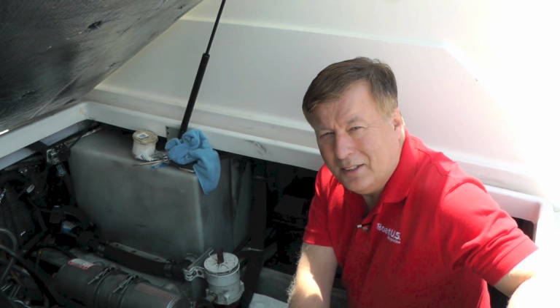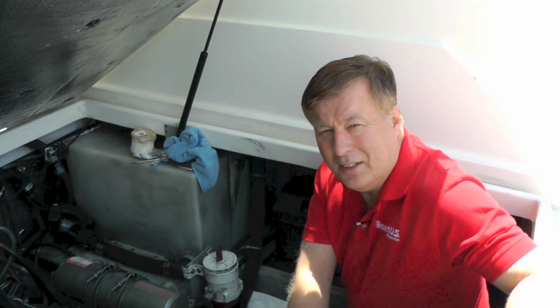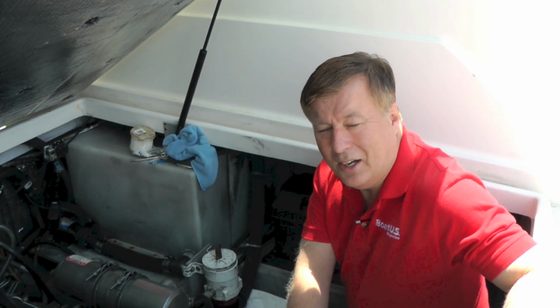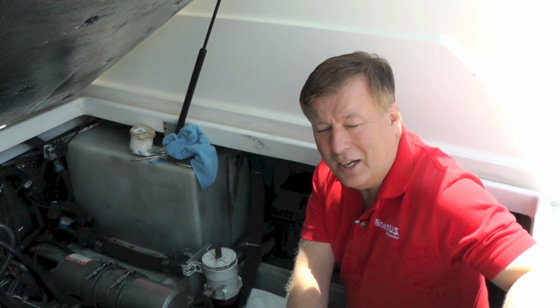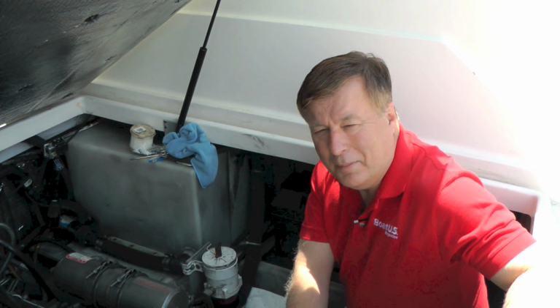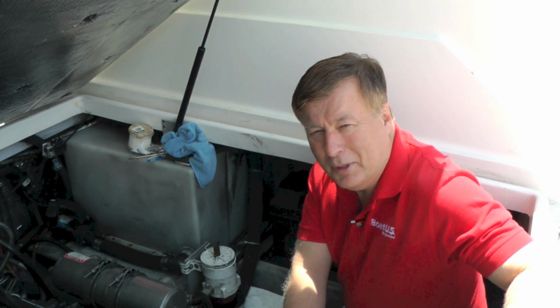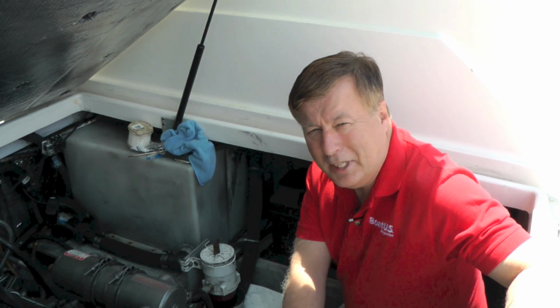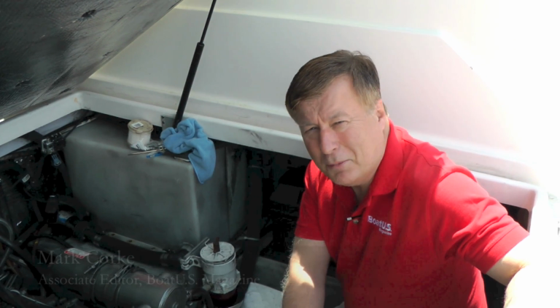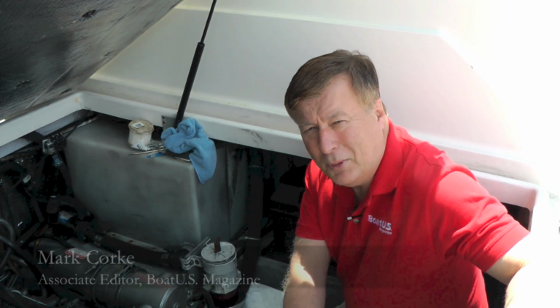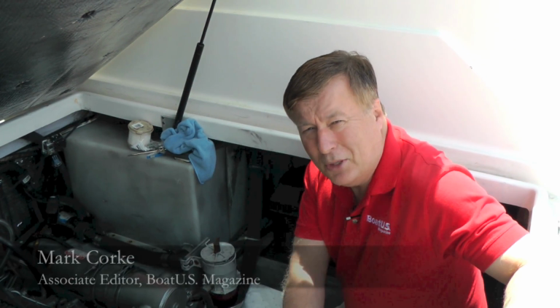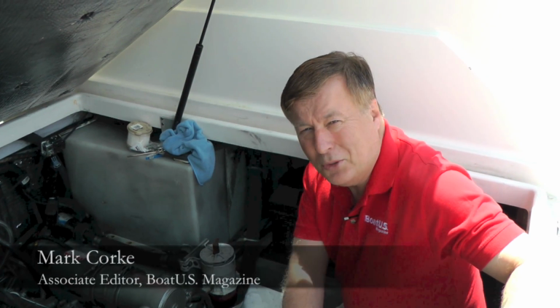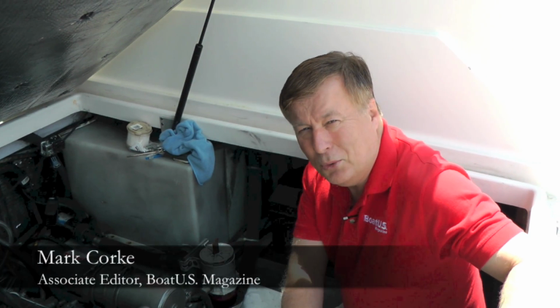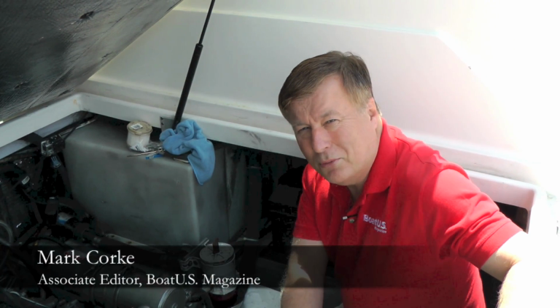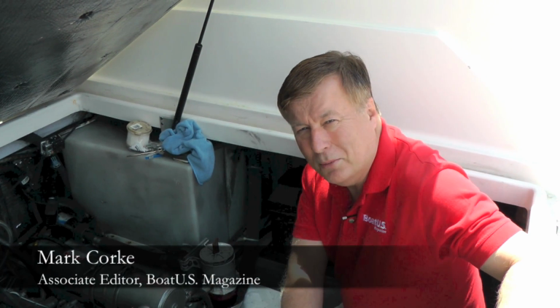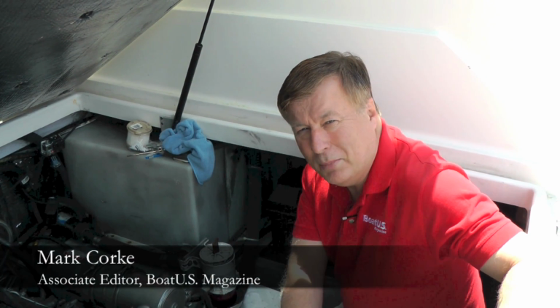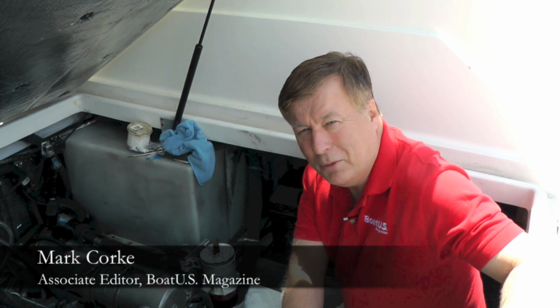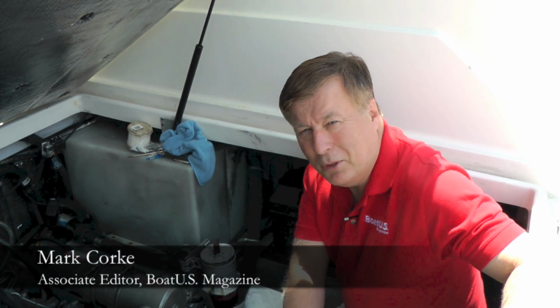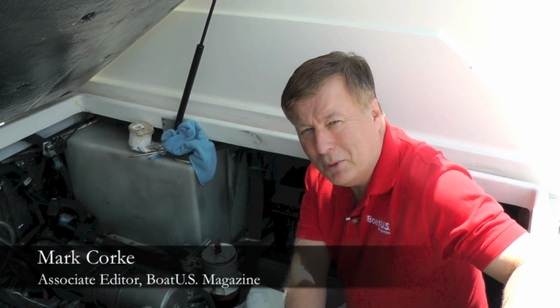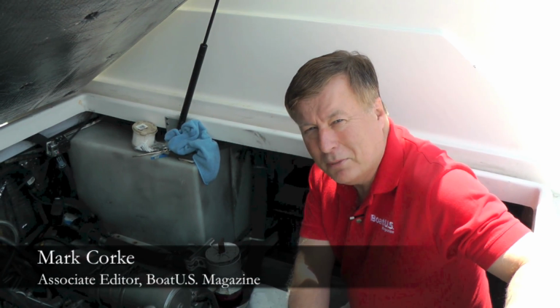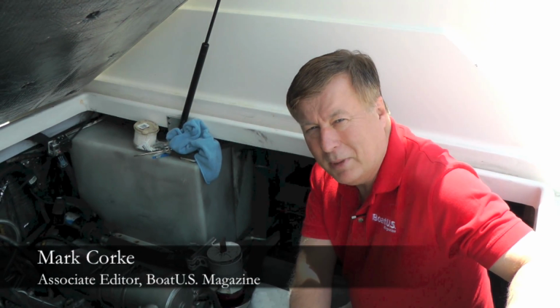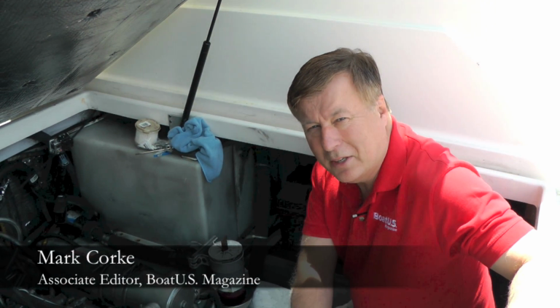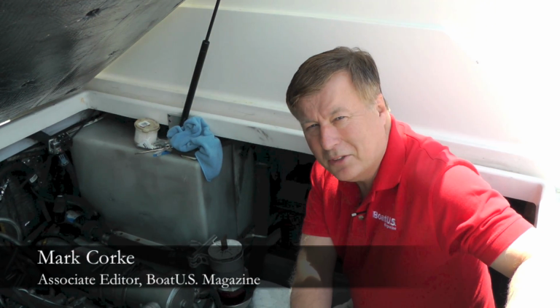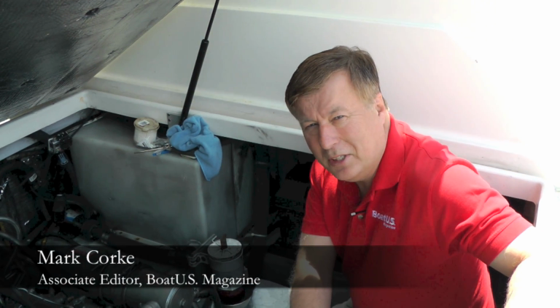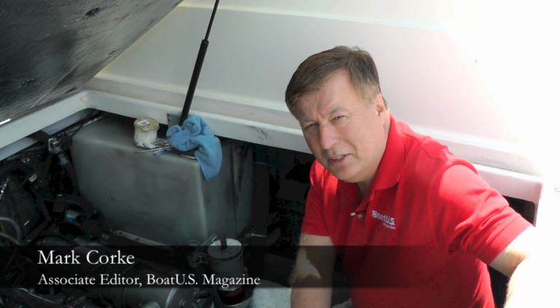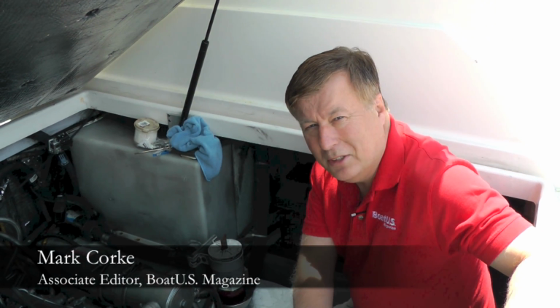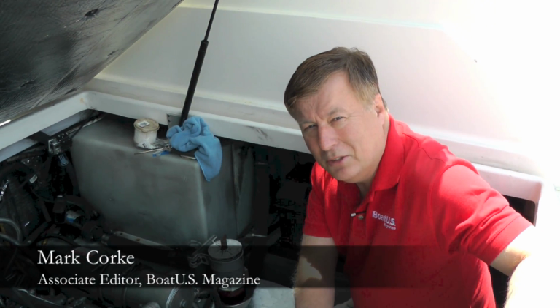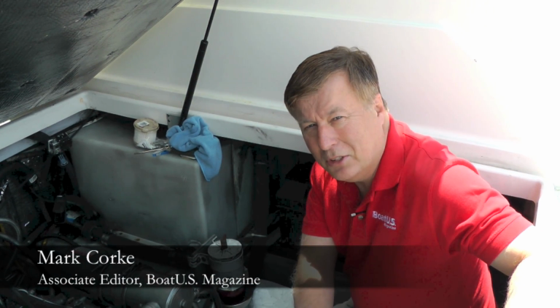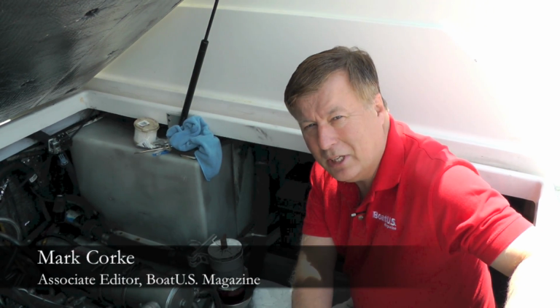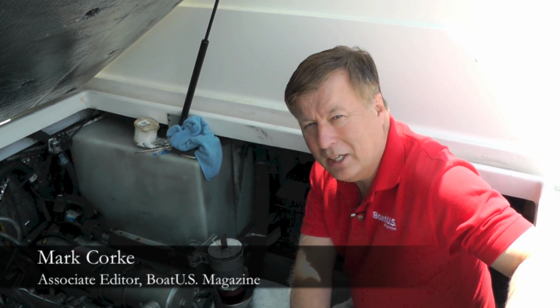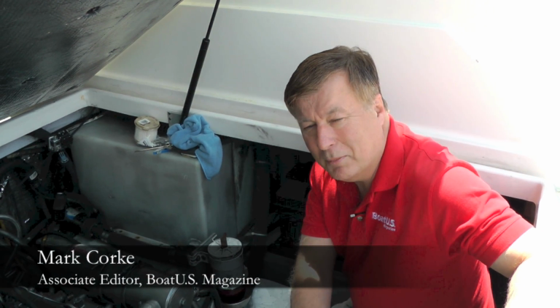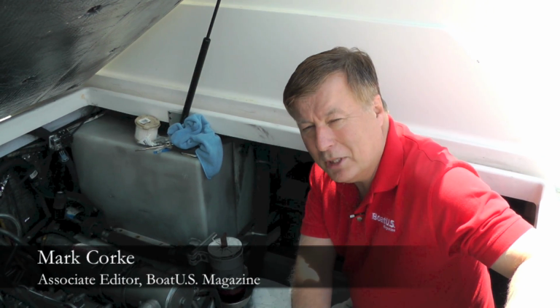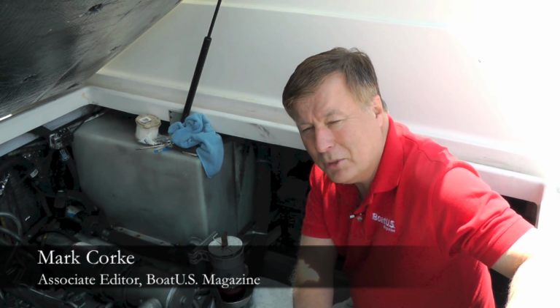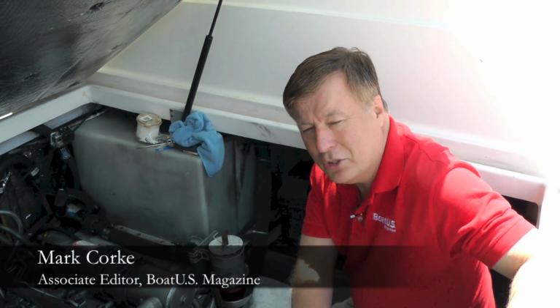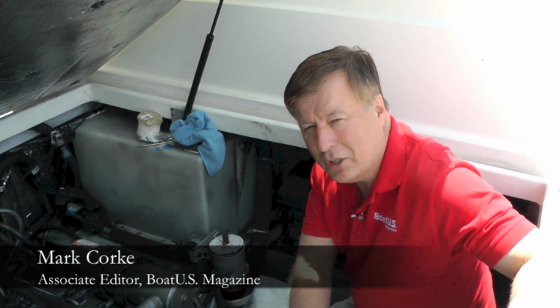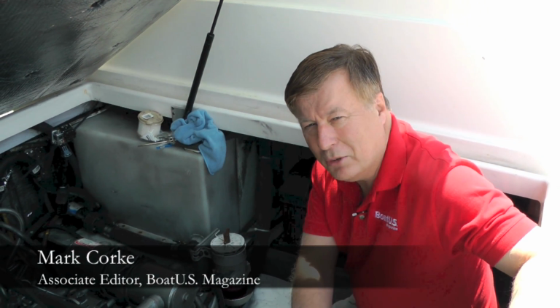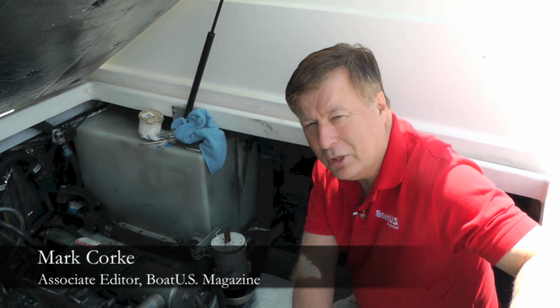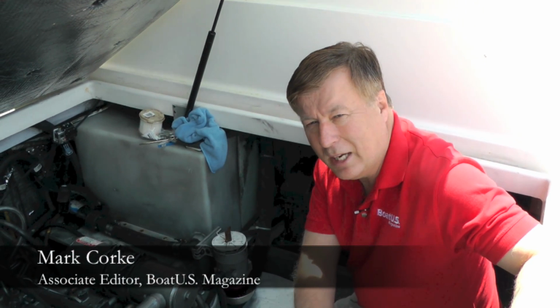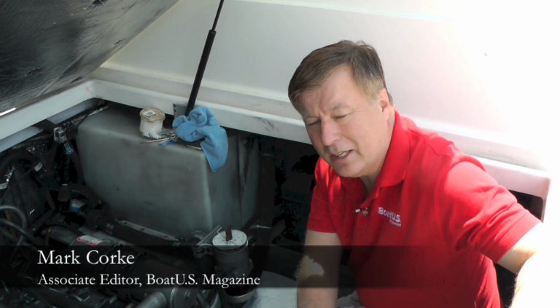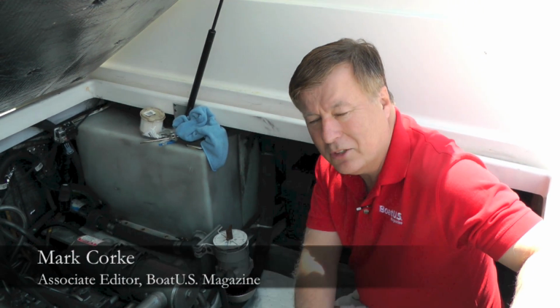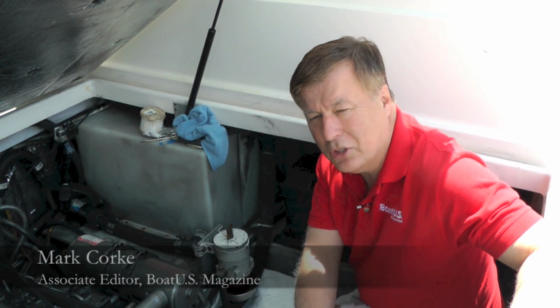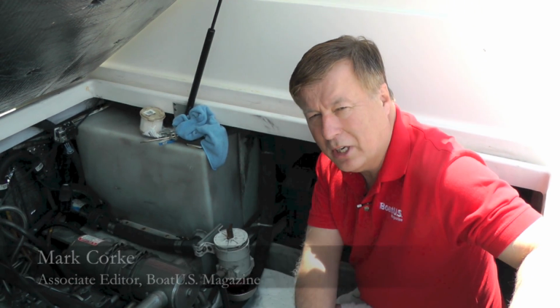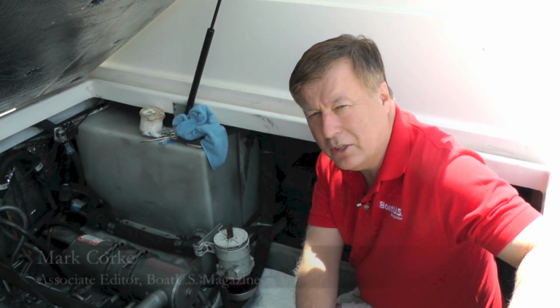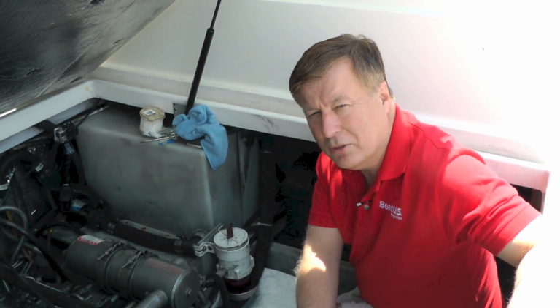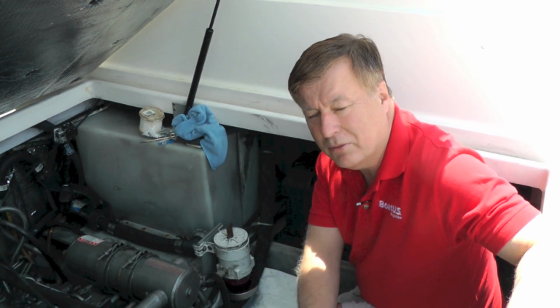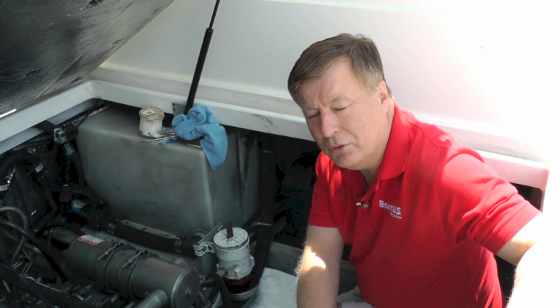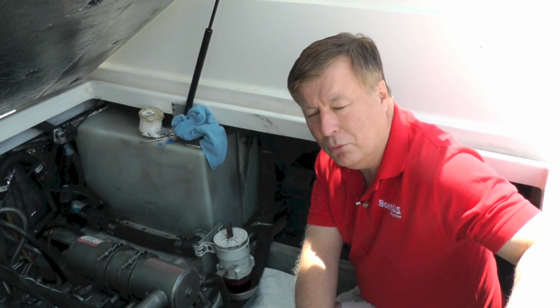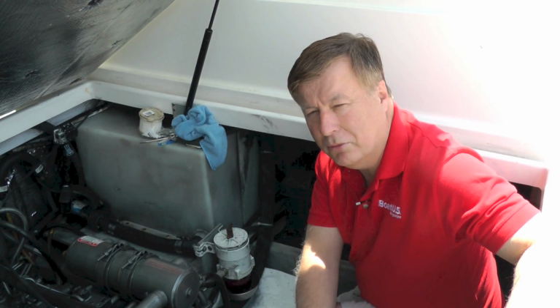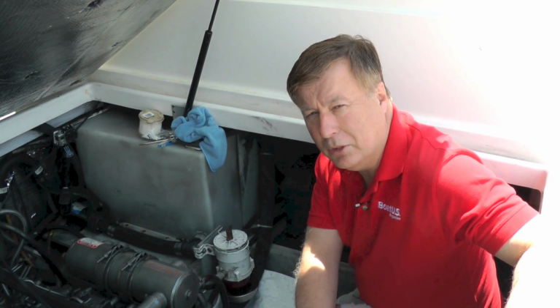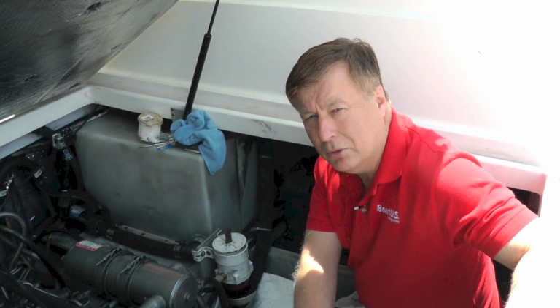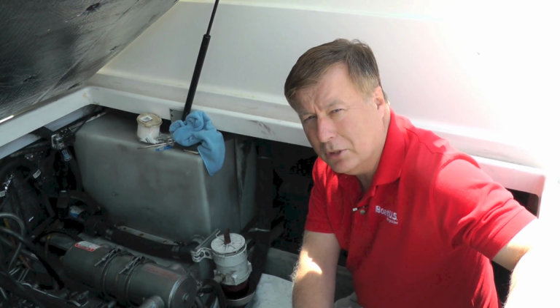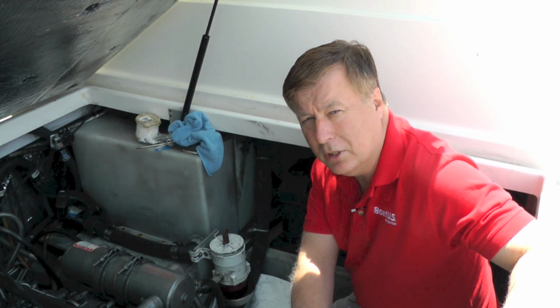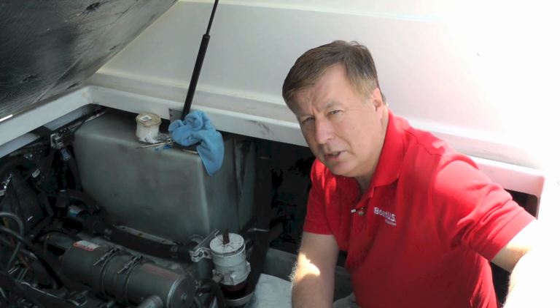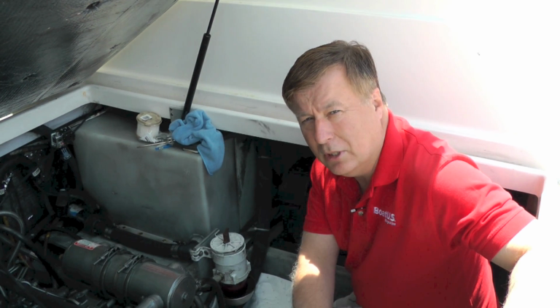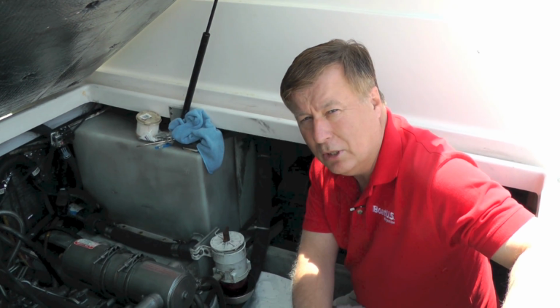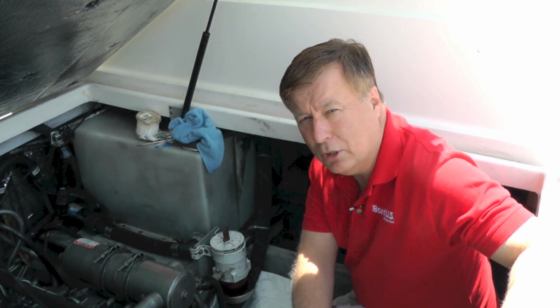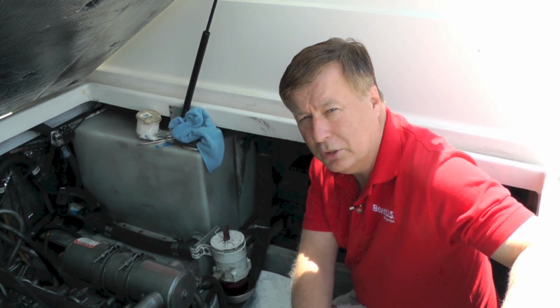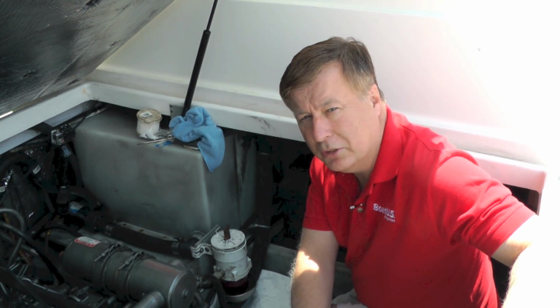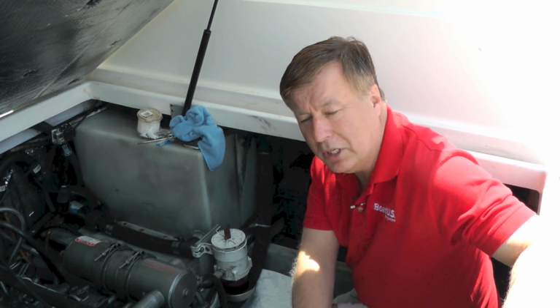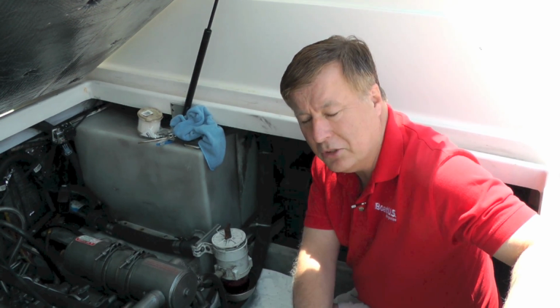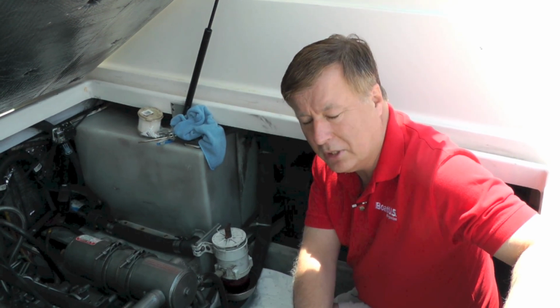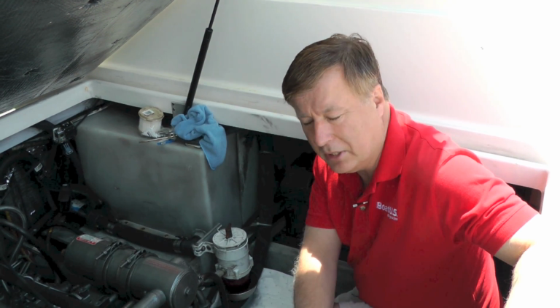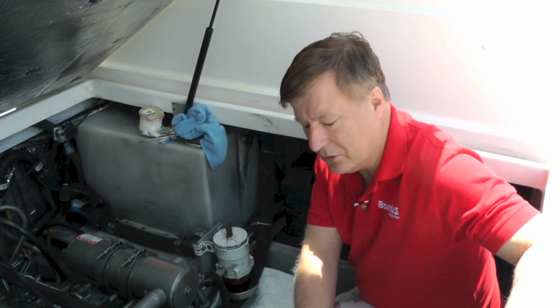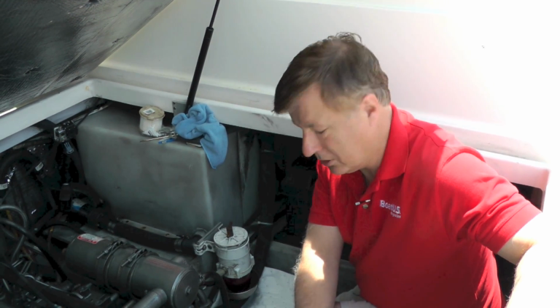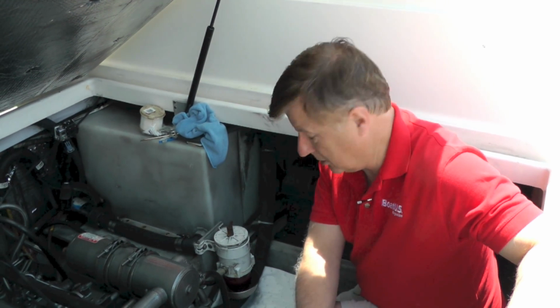Hi, my name's Mark Court from BoatUS Magazine. Today I'm going to be showing you how to change the fuel filter on a diesel engine.